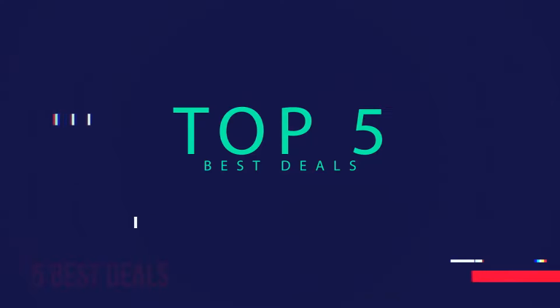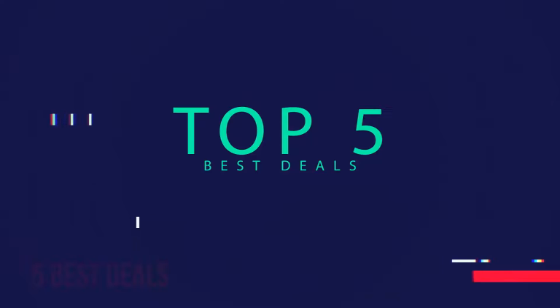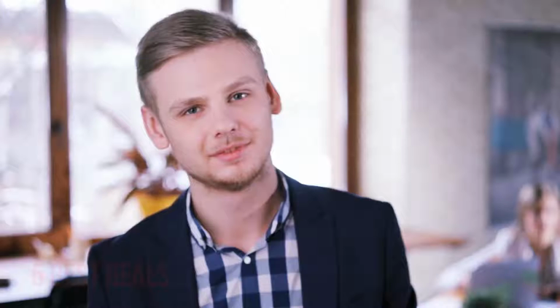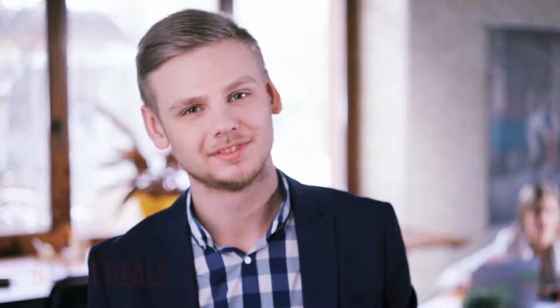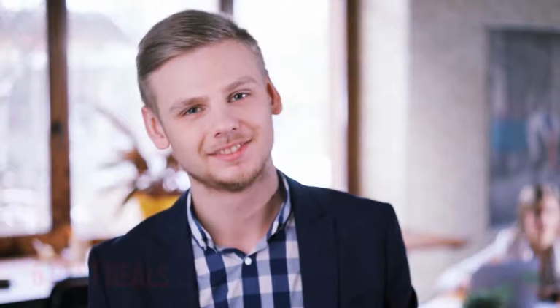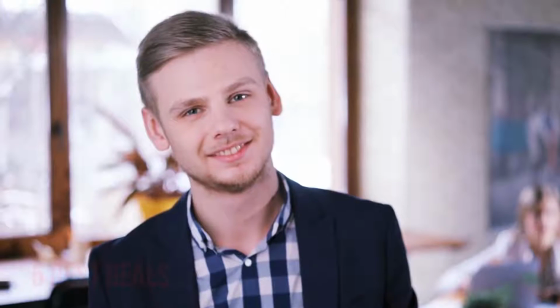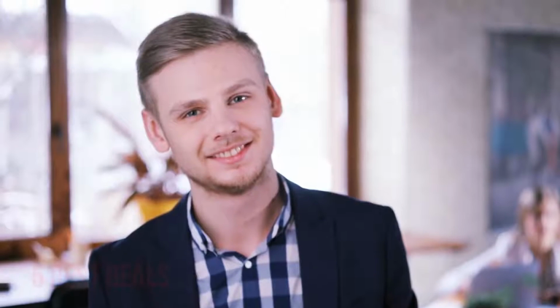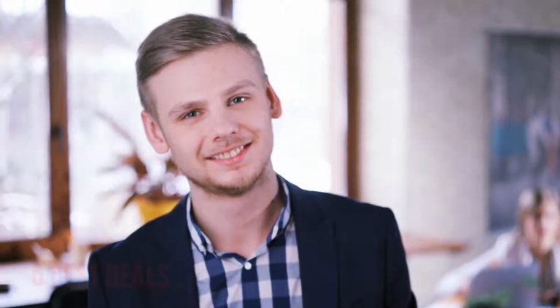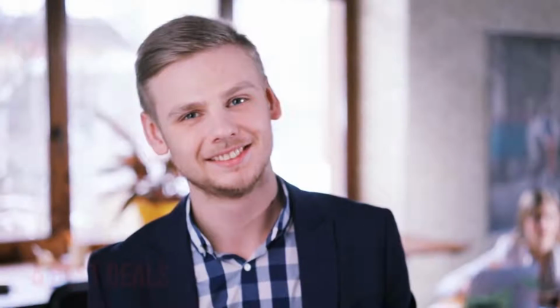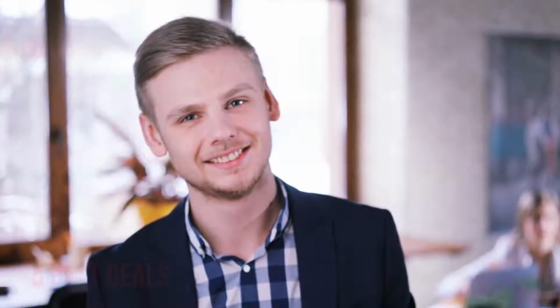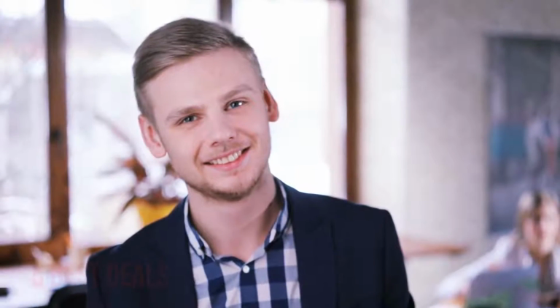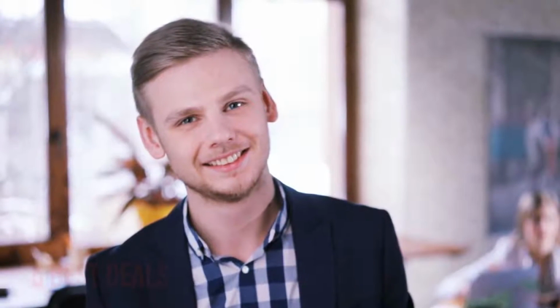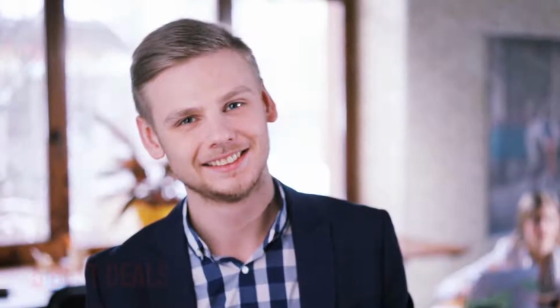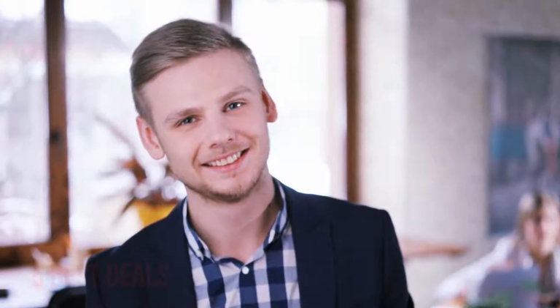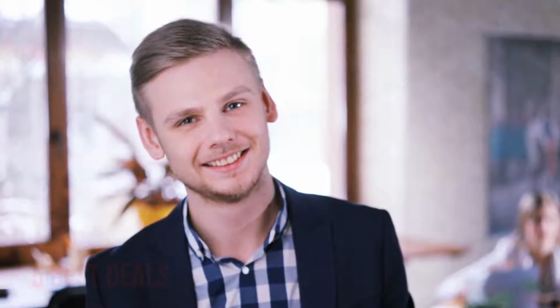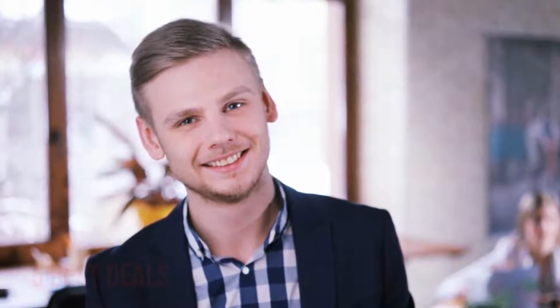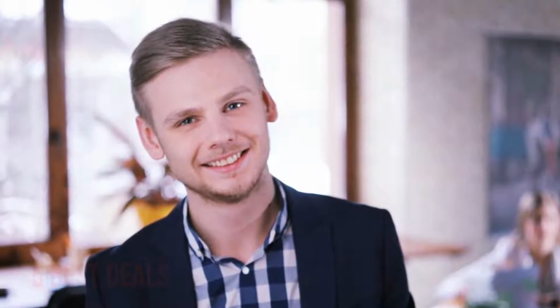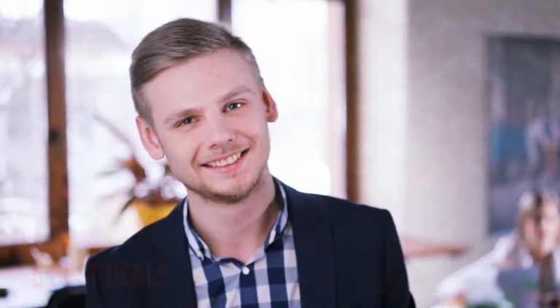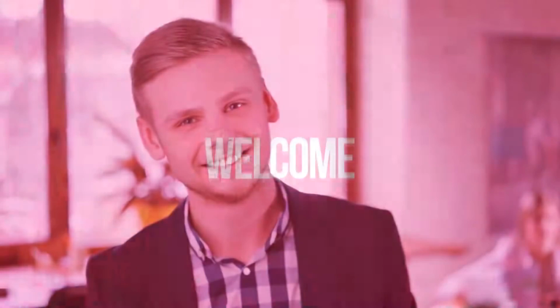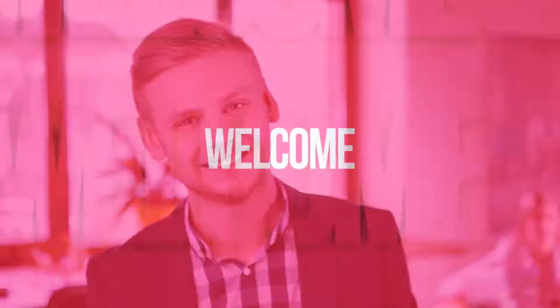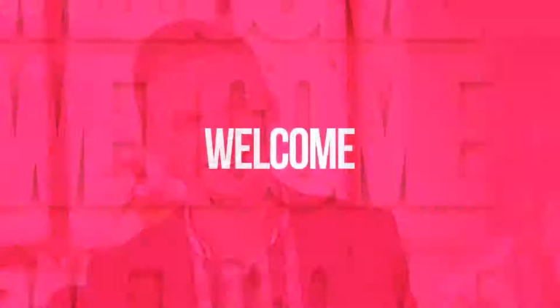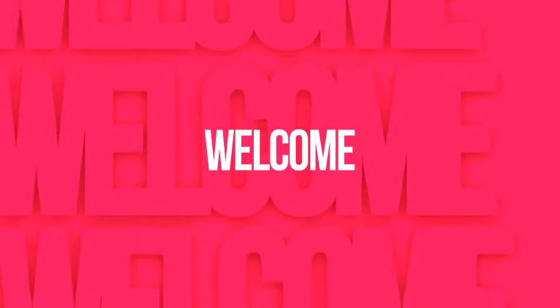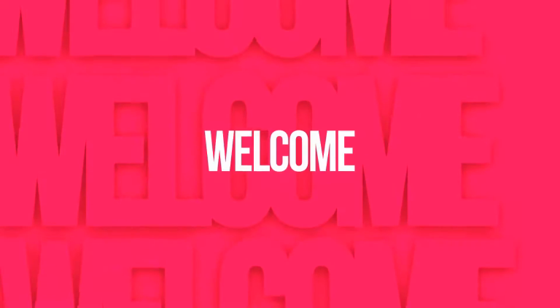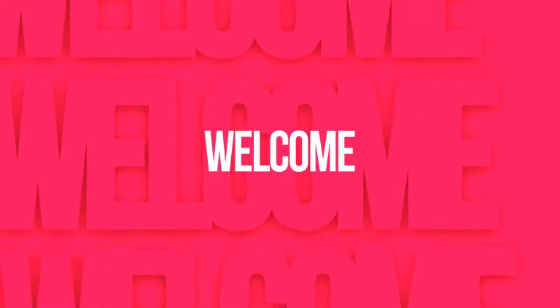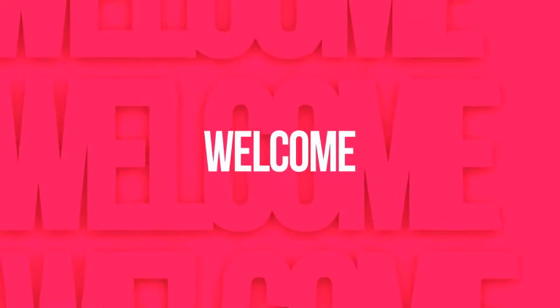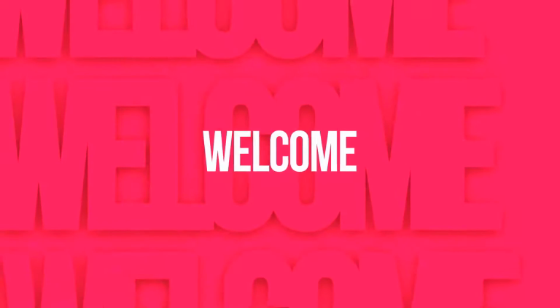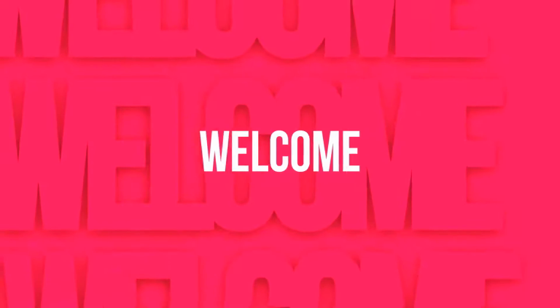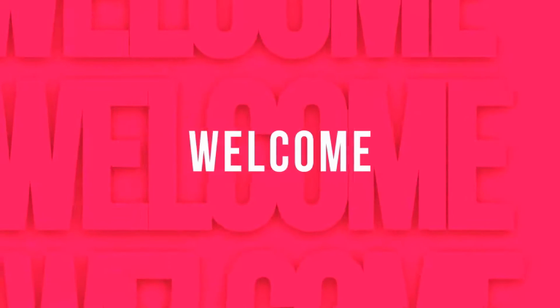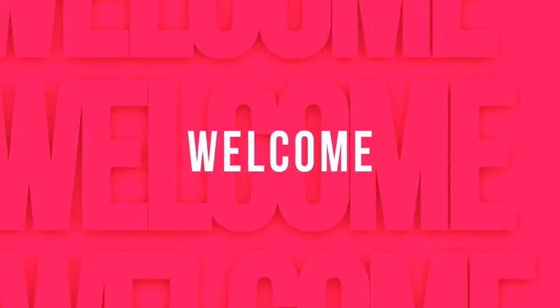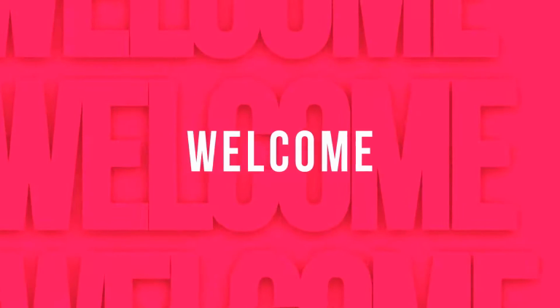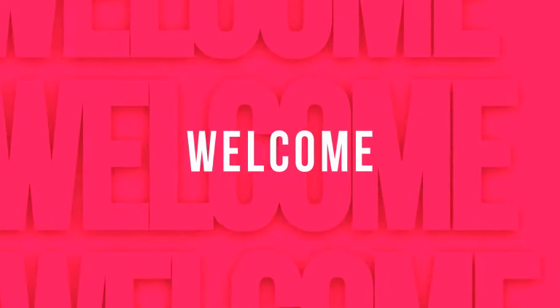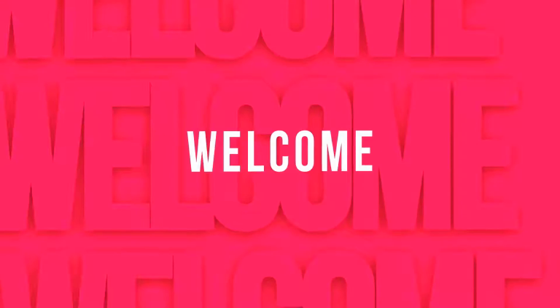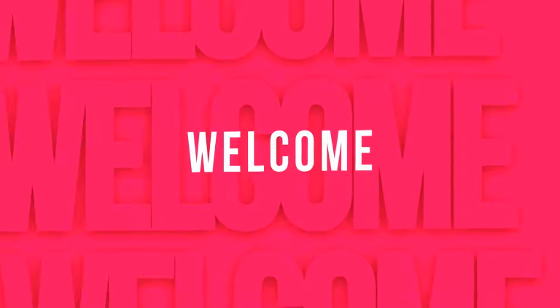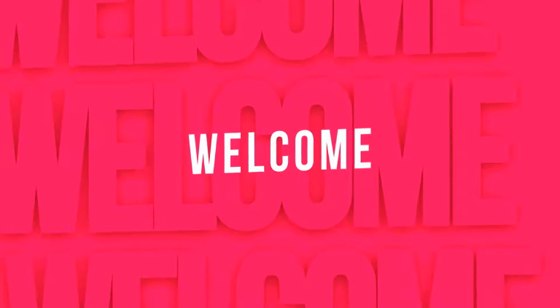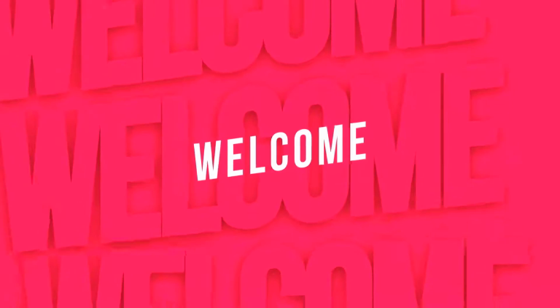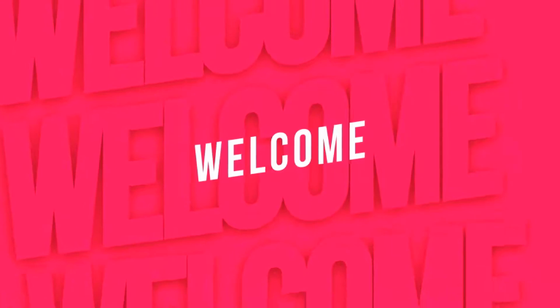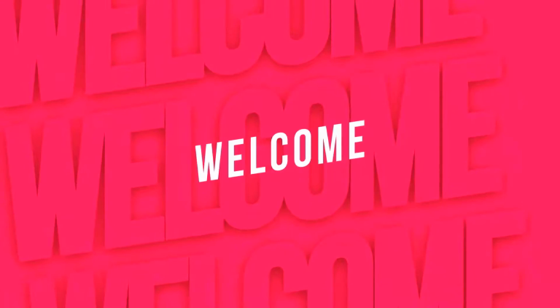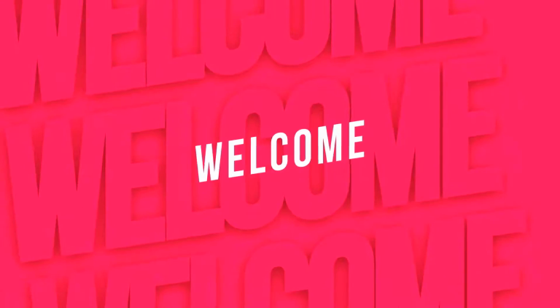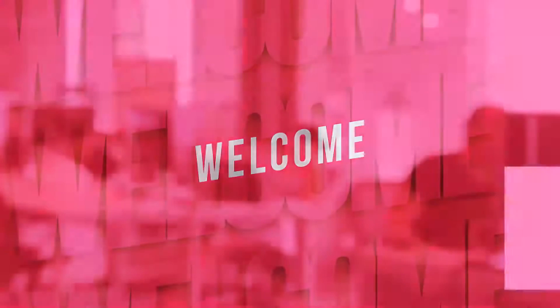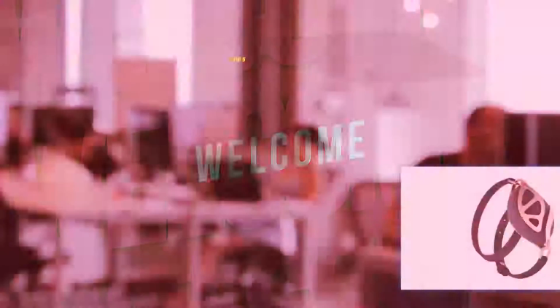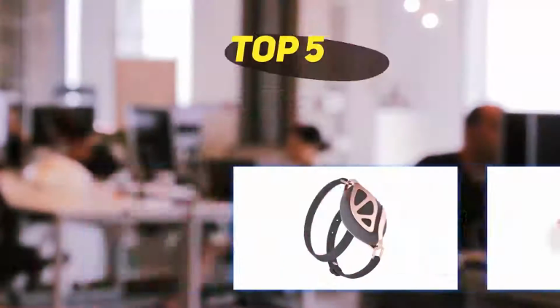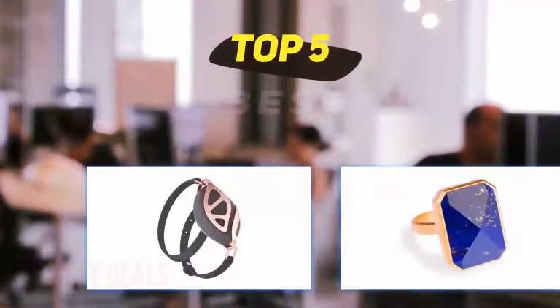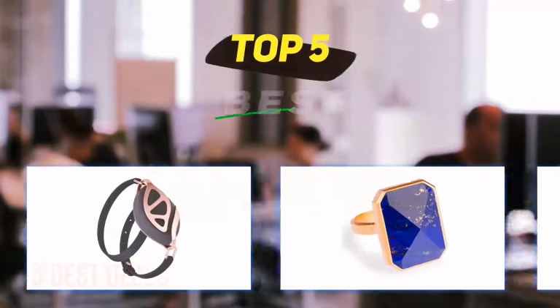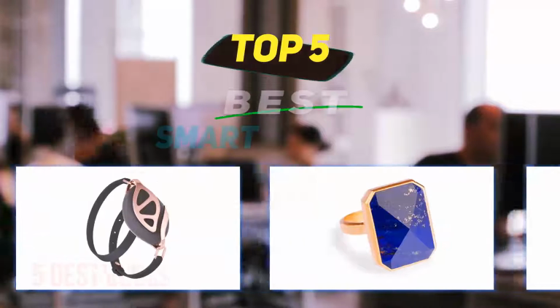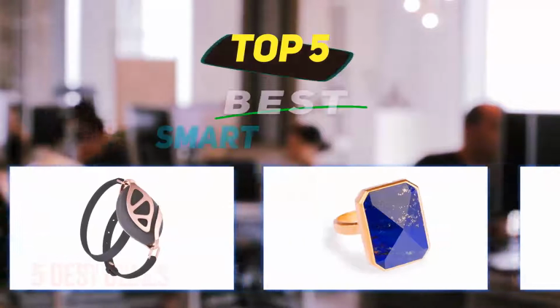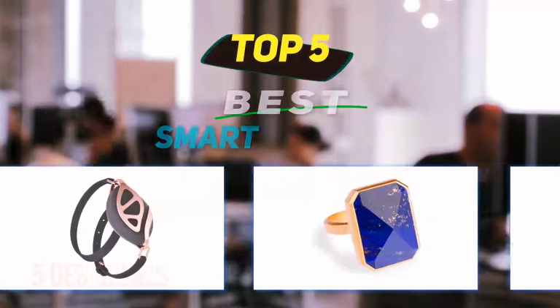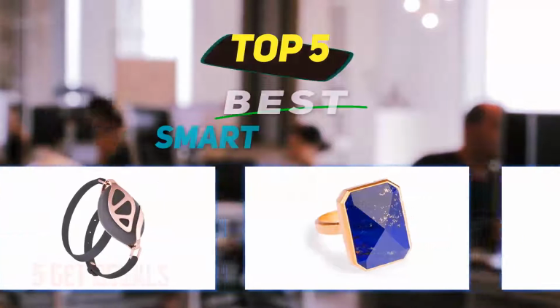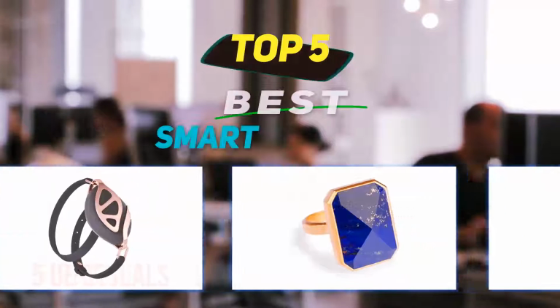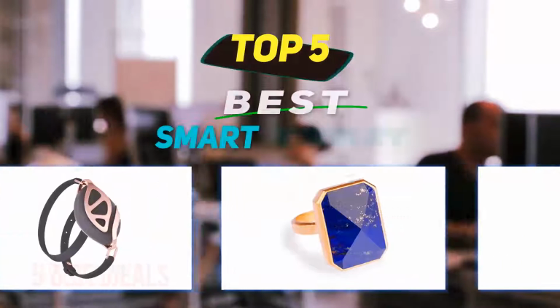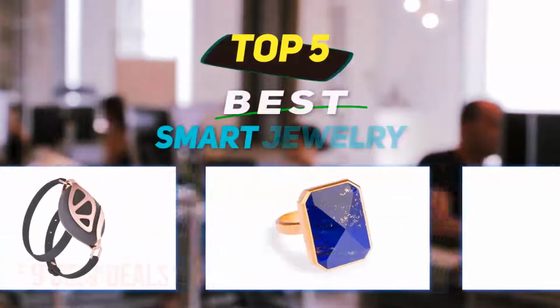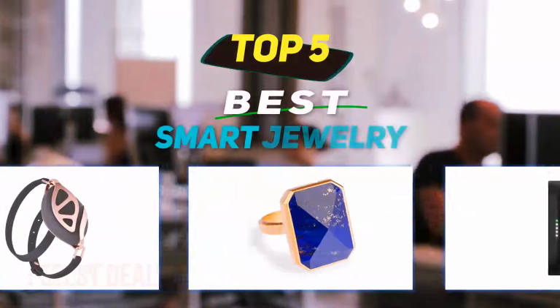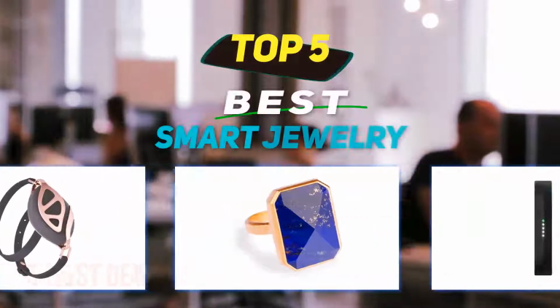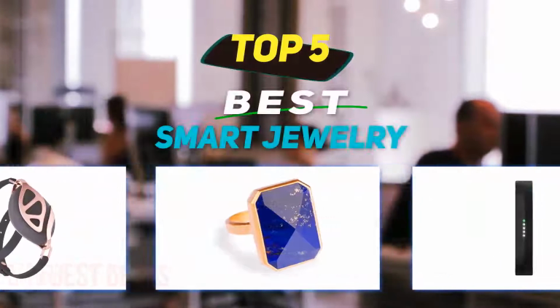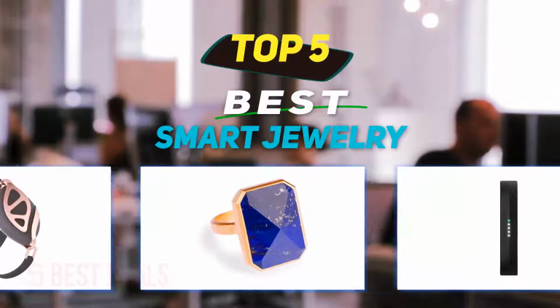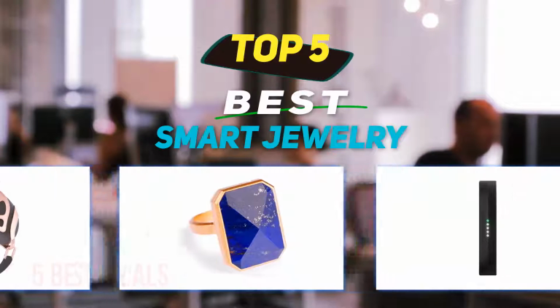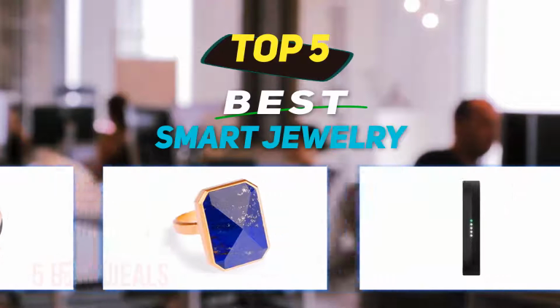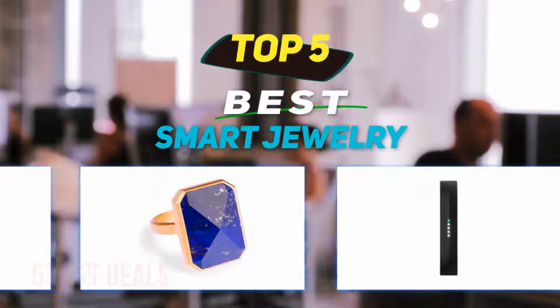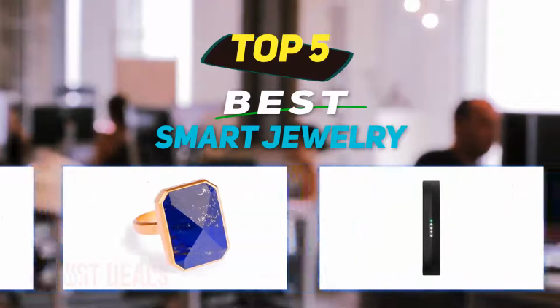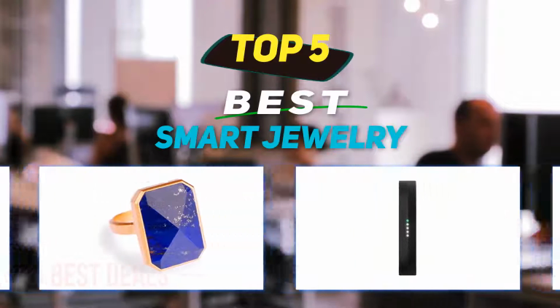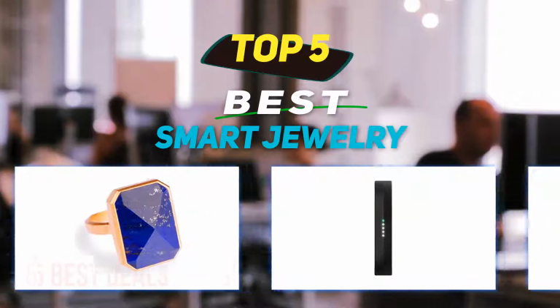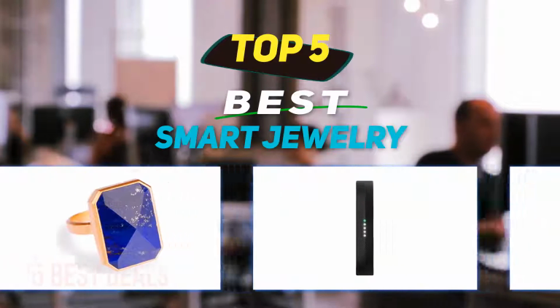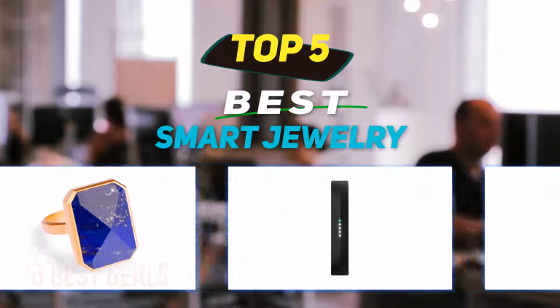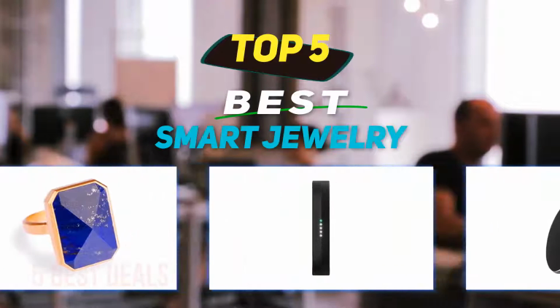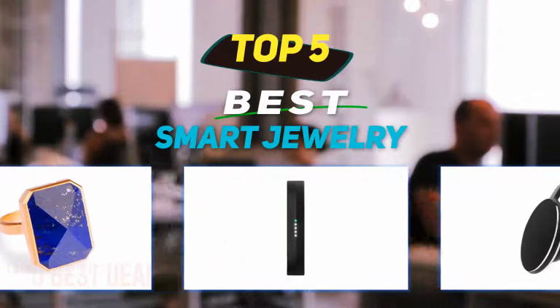Hey guys, welcome back to my channel. In this video I'm going to talk about the top five best smart jewelry.